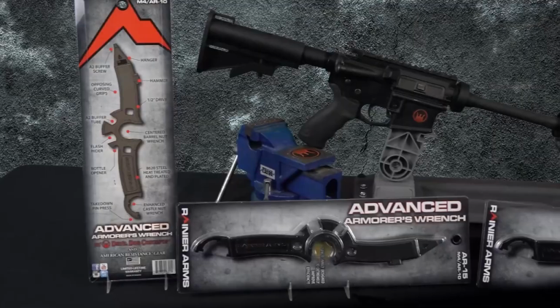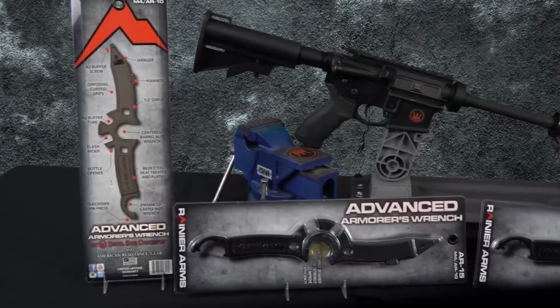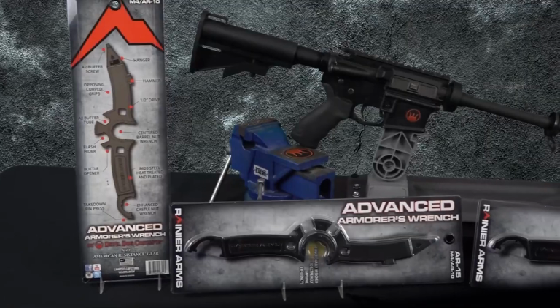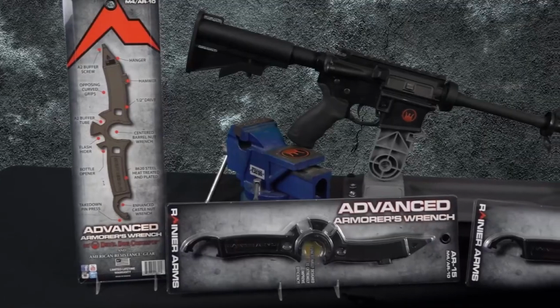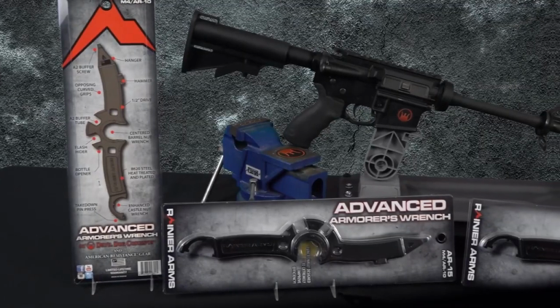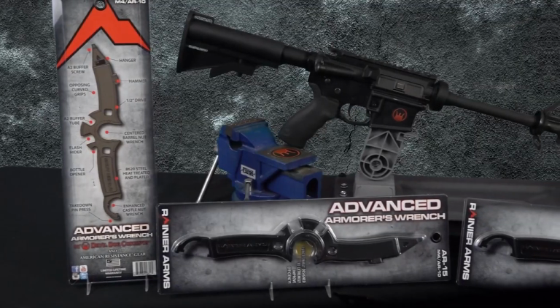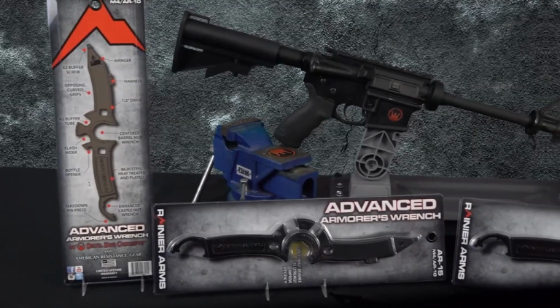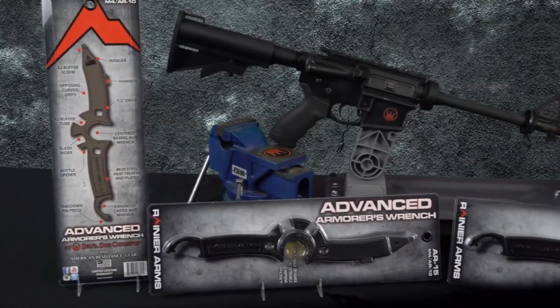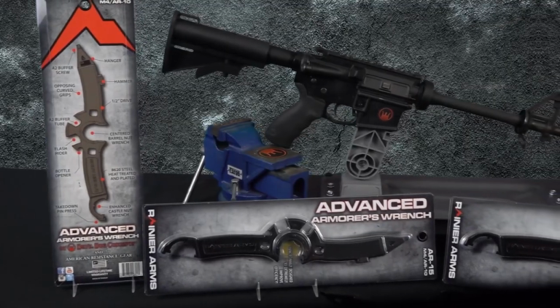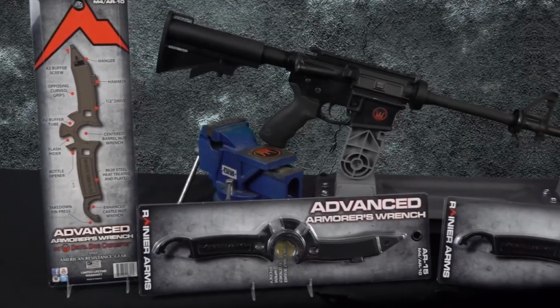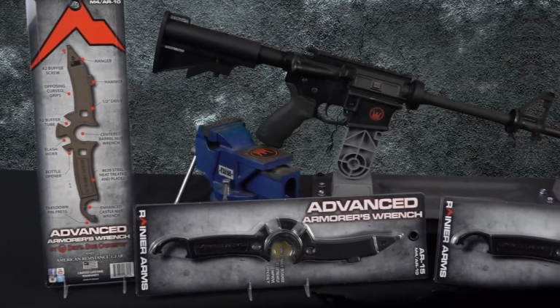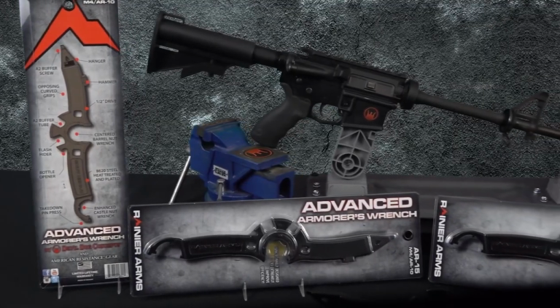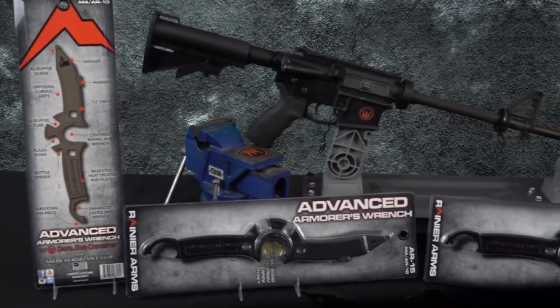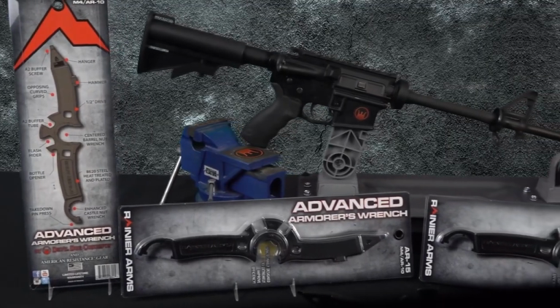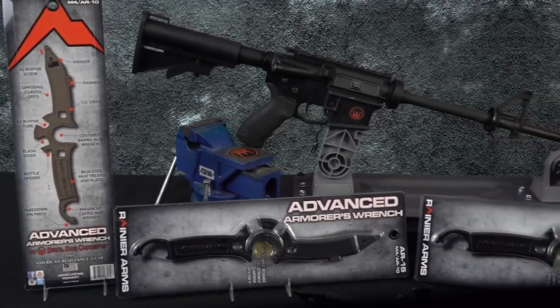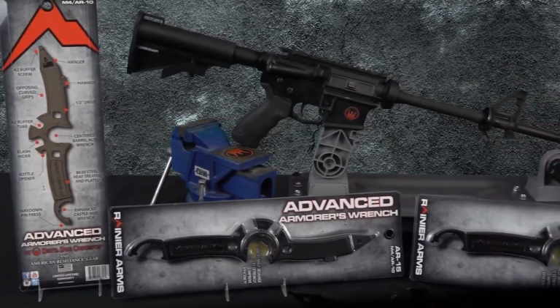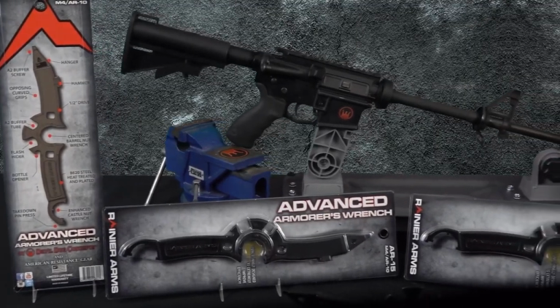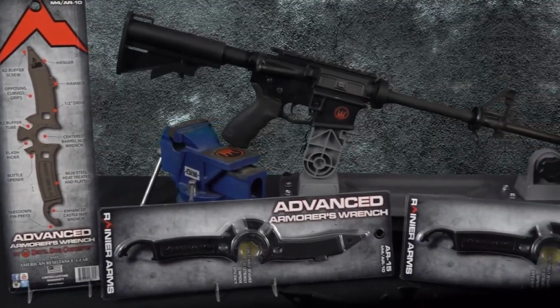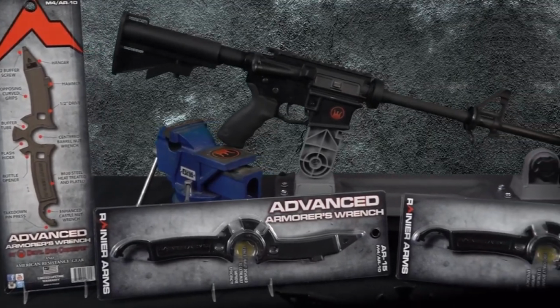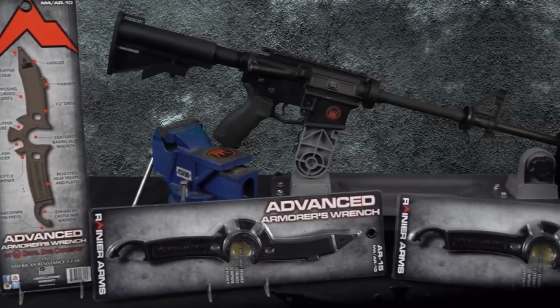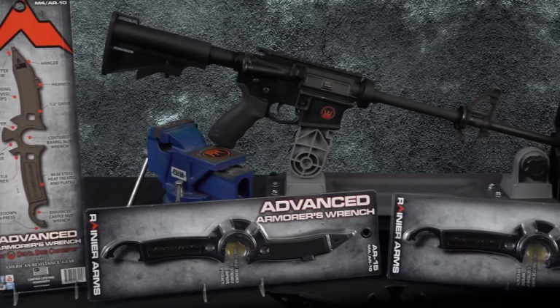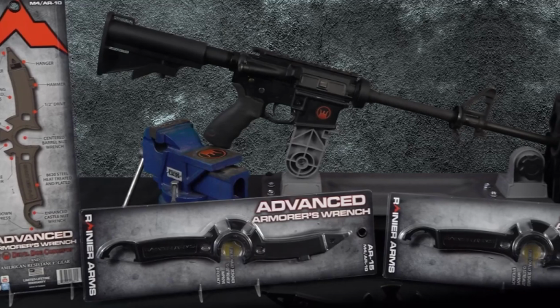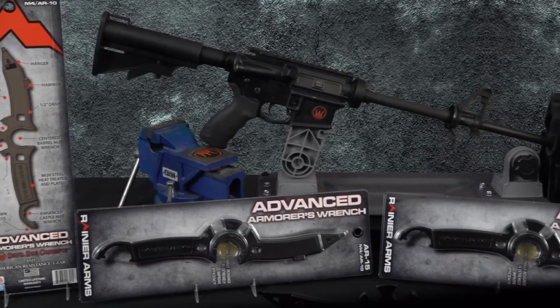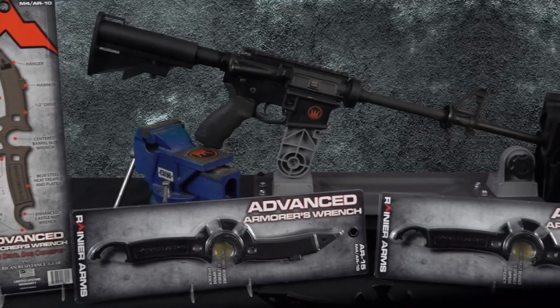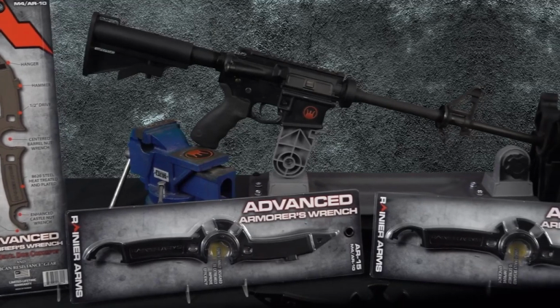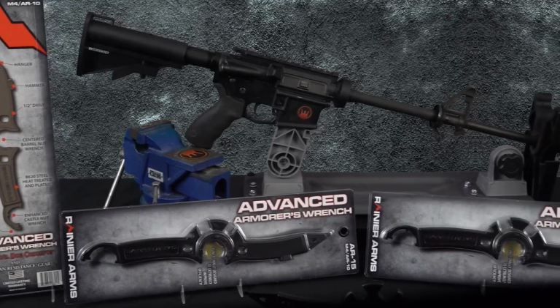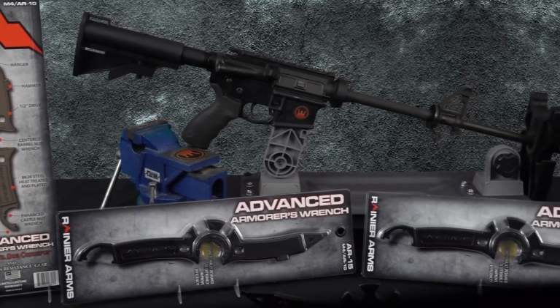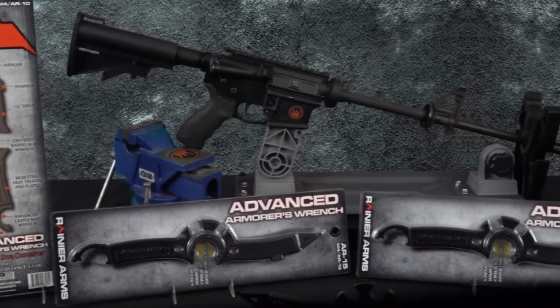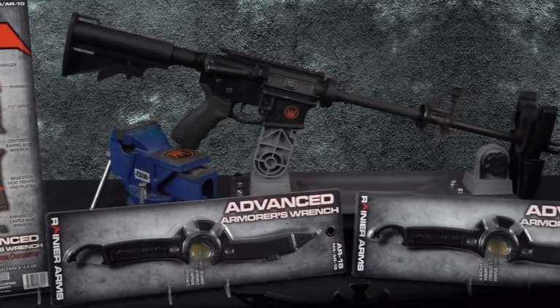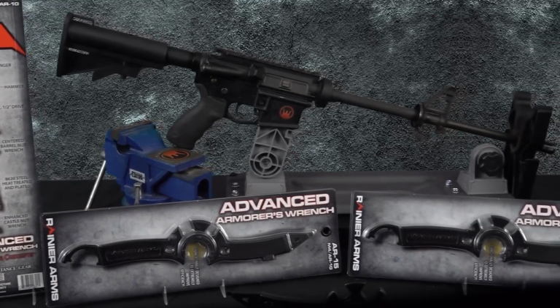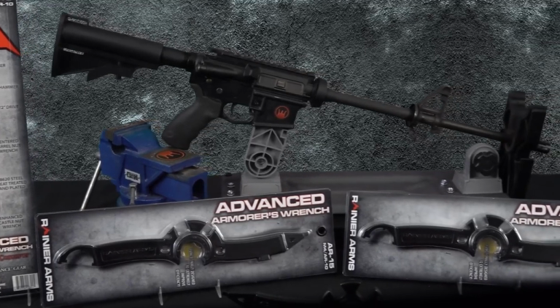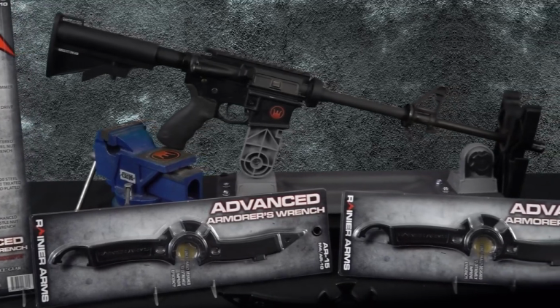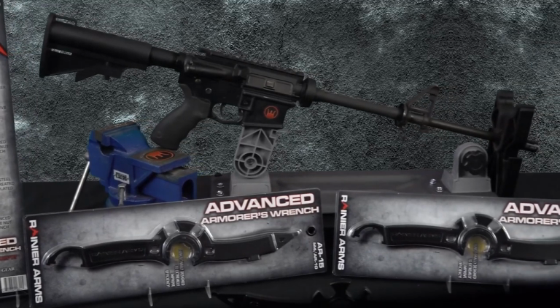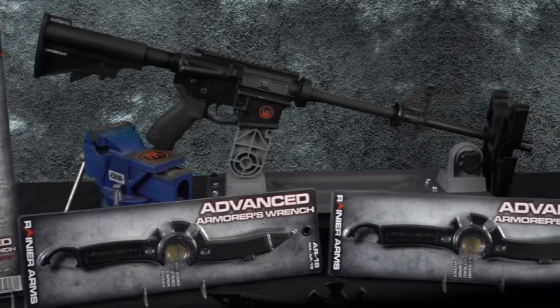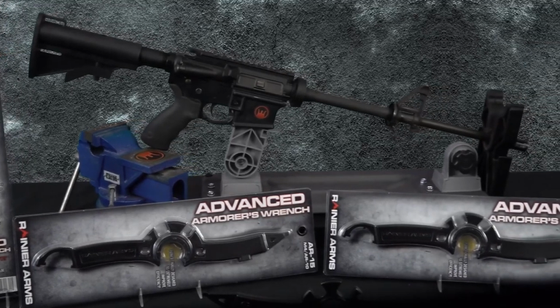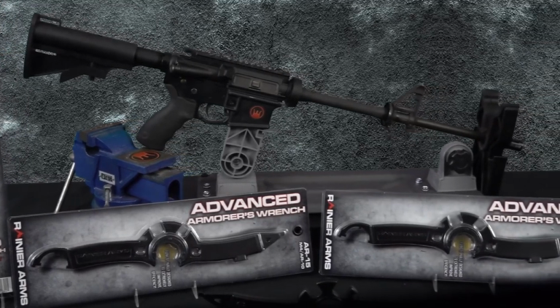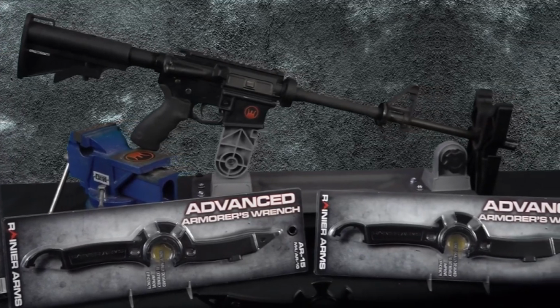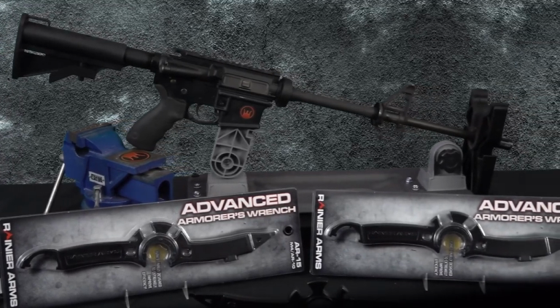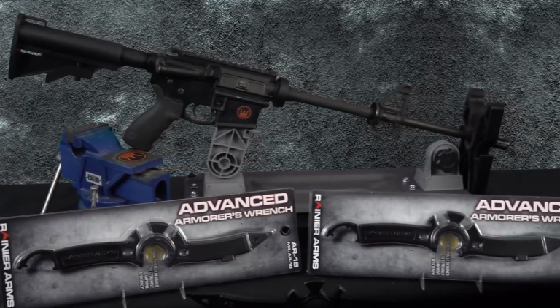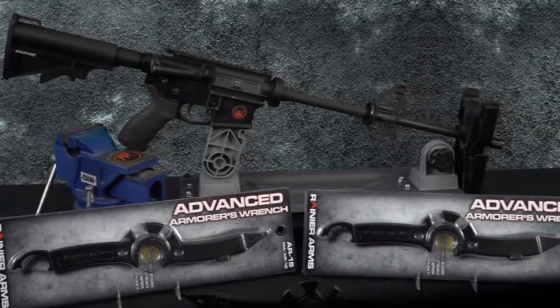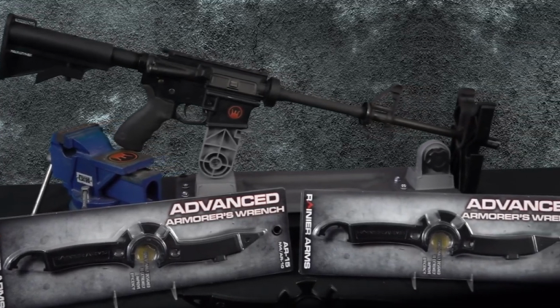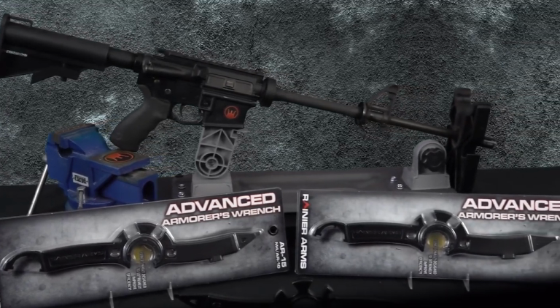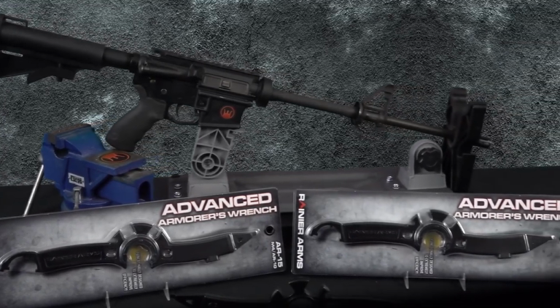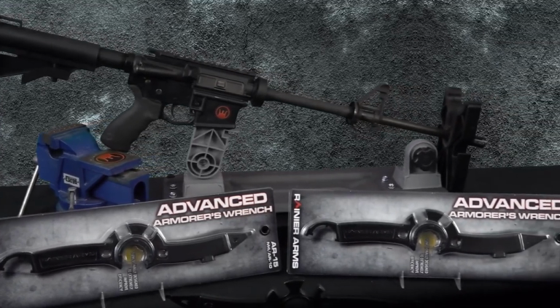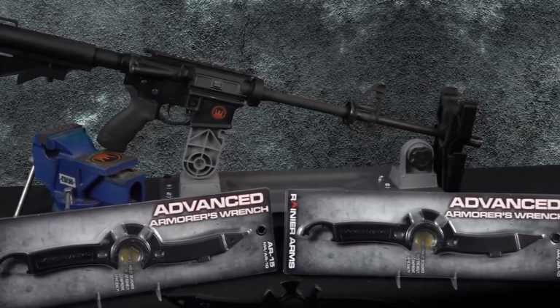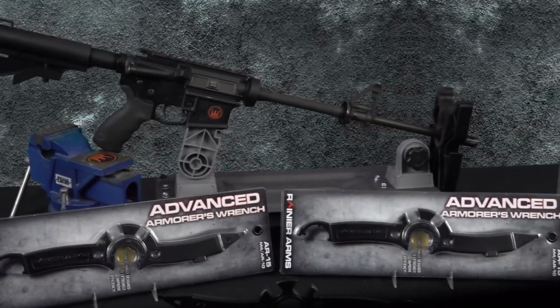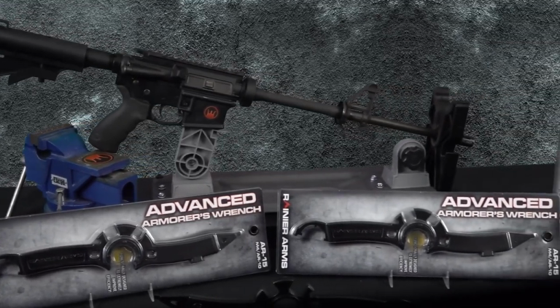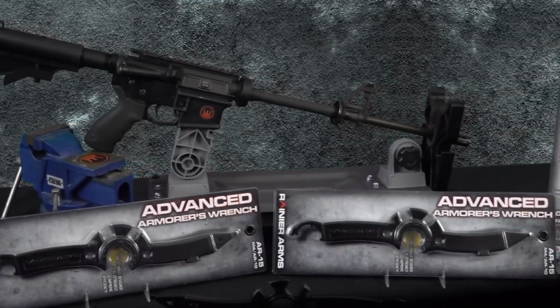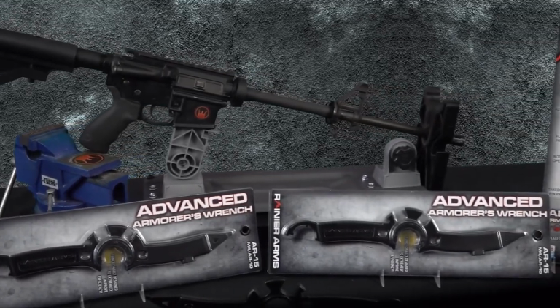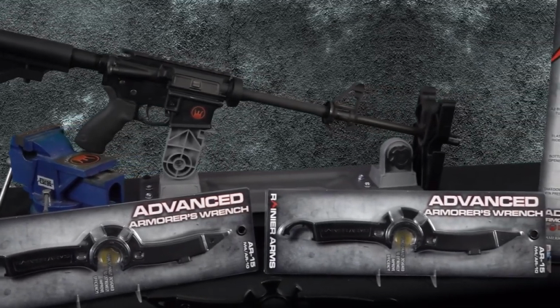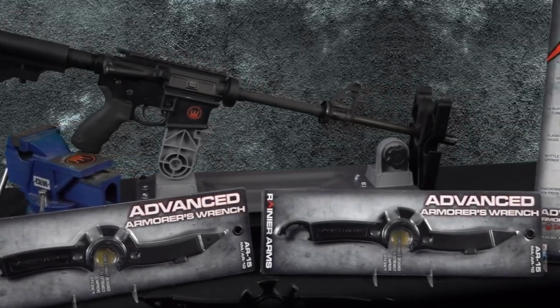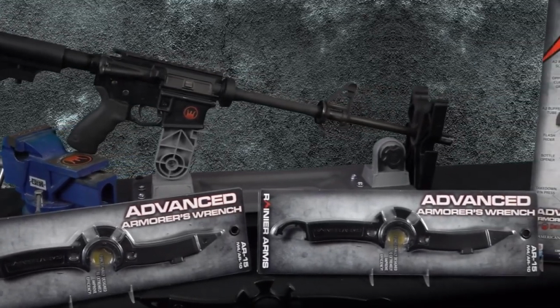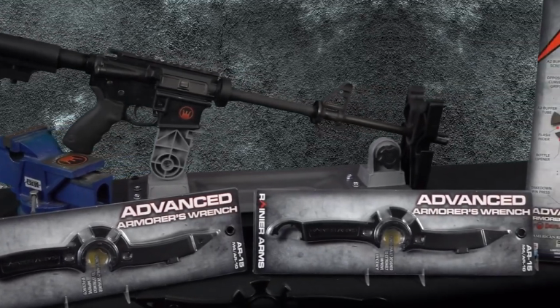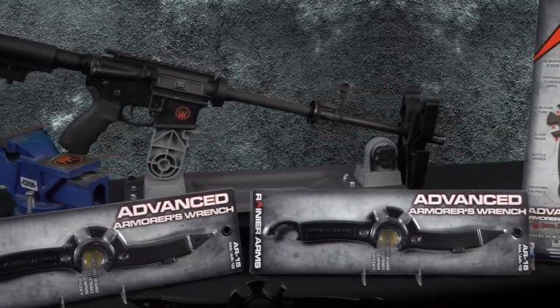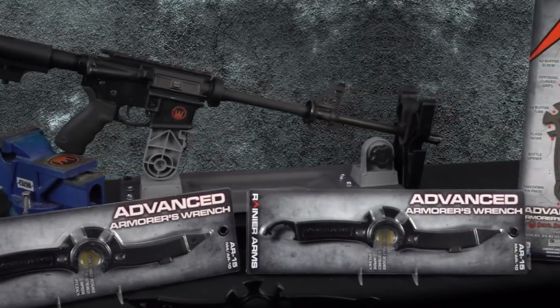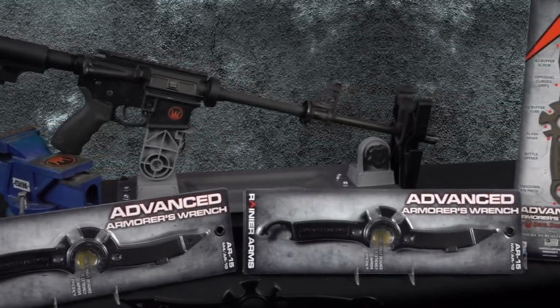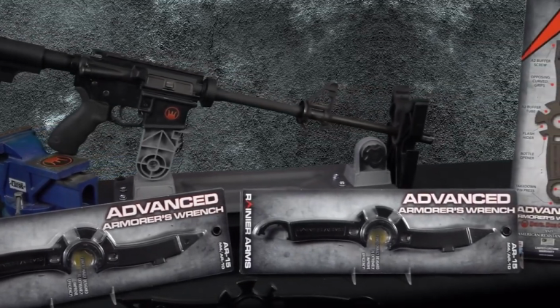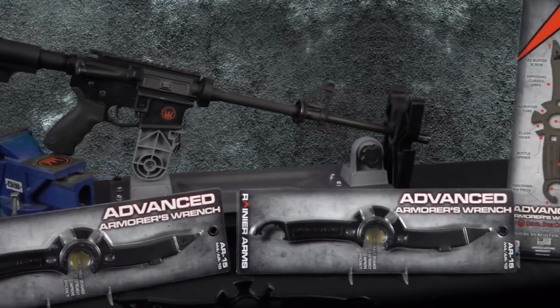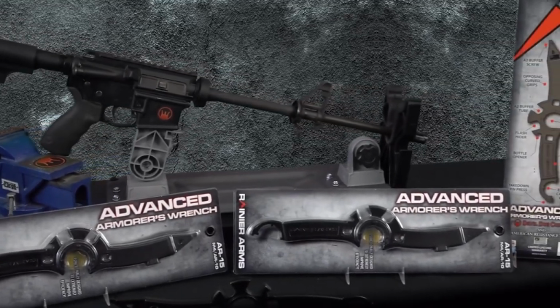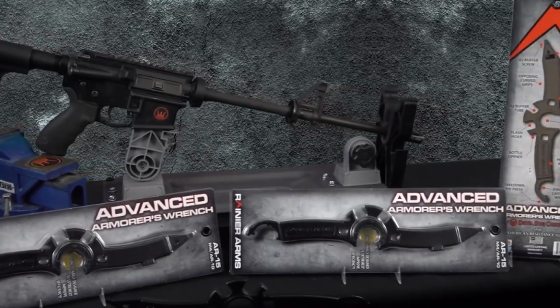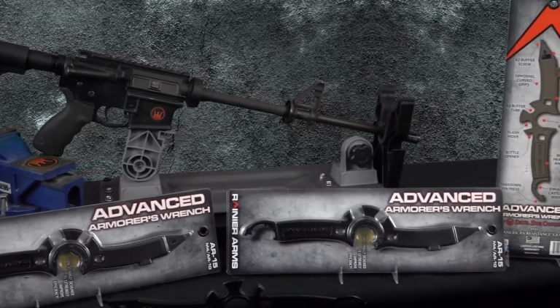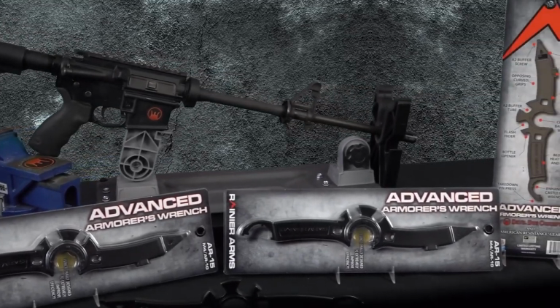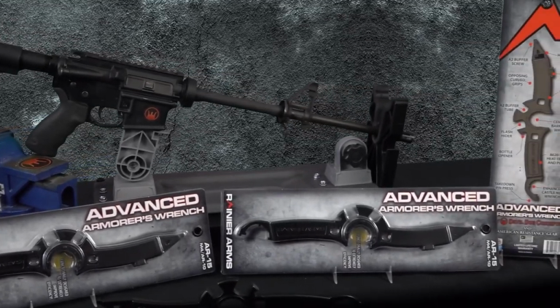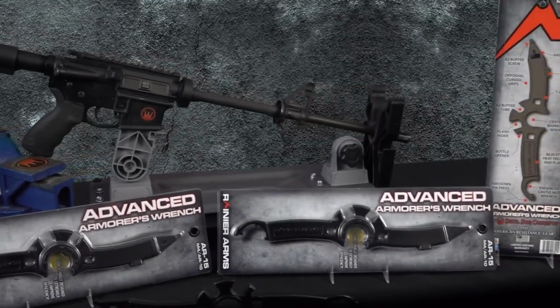Made from 8620 steel, forged, and then CNC to specs. It's heat treated, hardened, and electroplated to a matte finish.